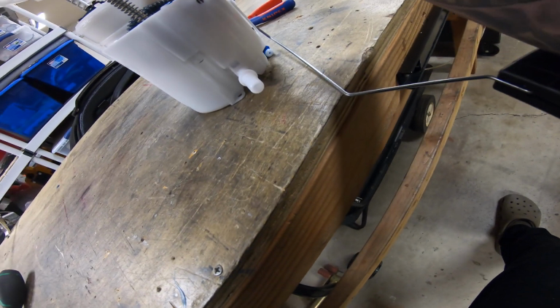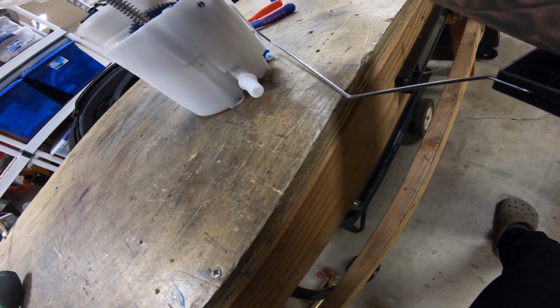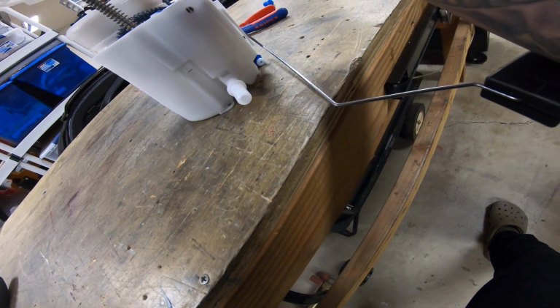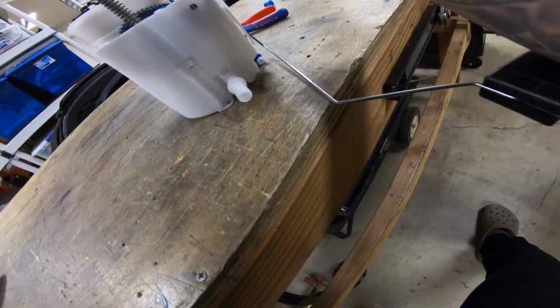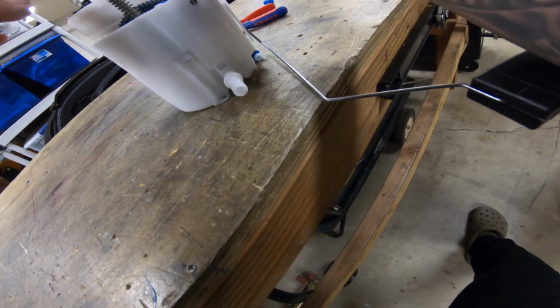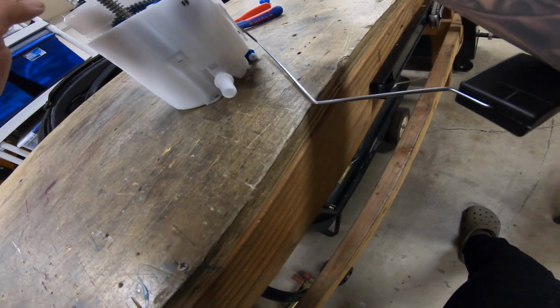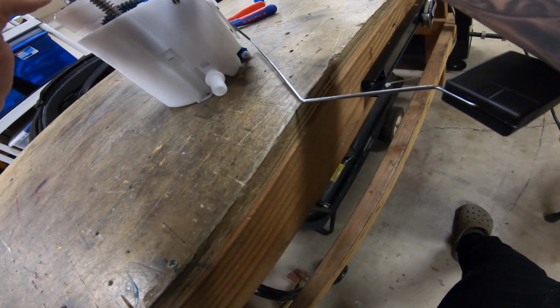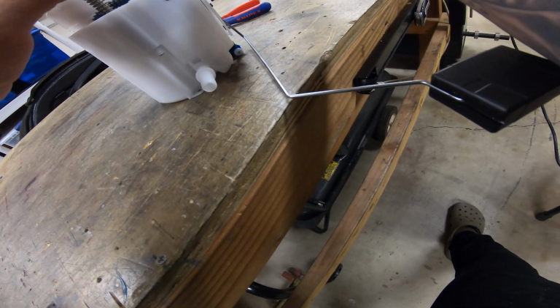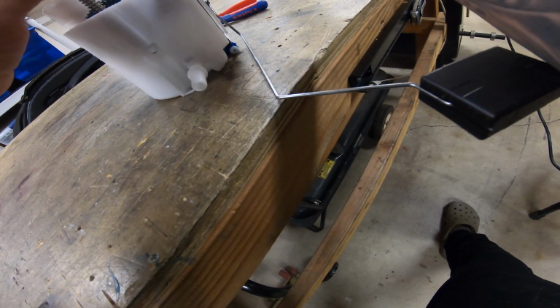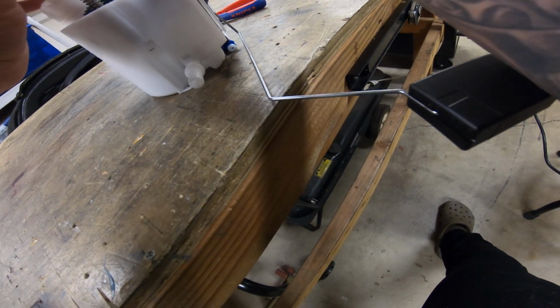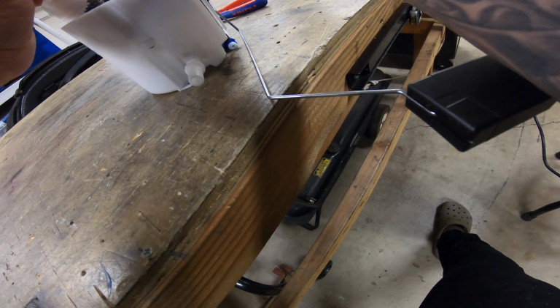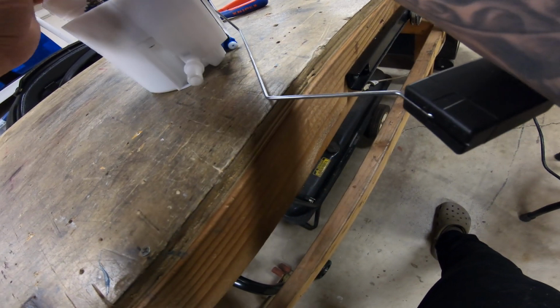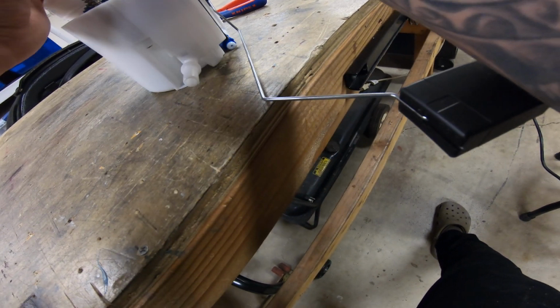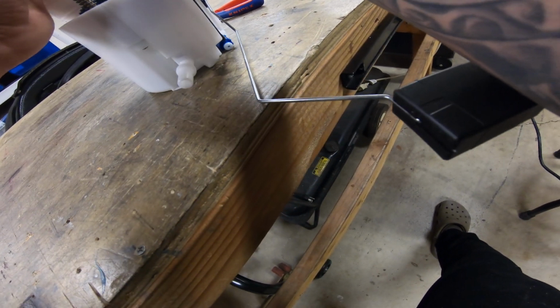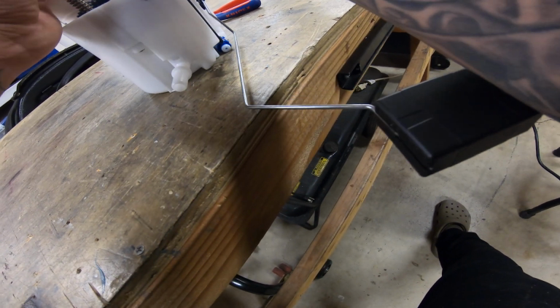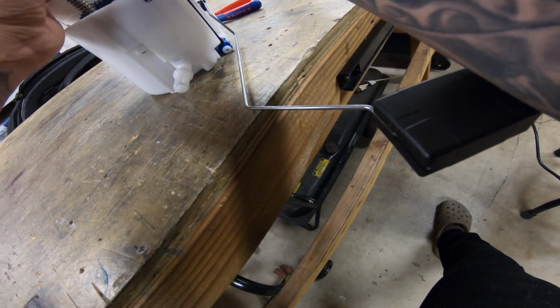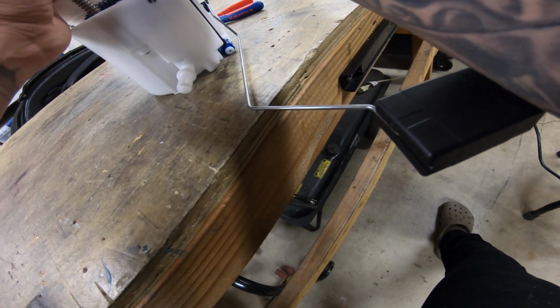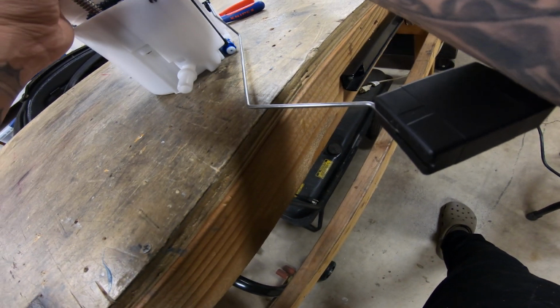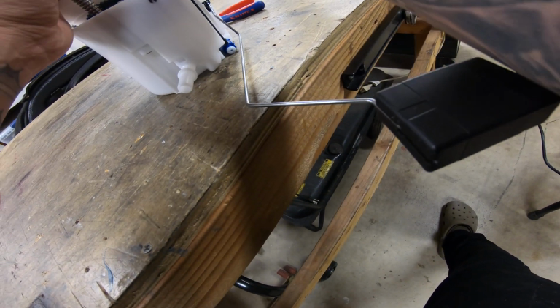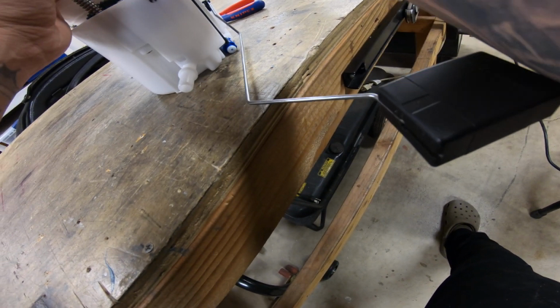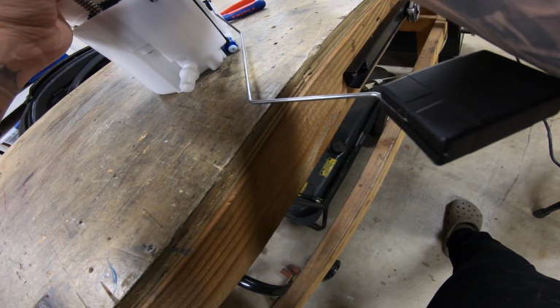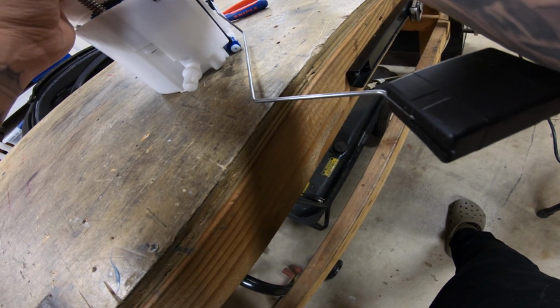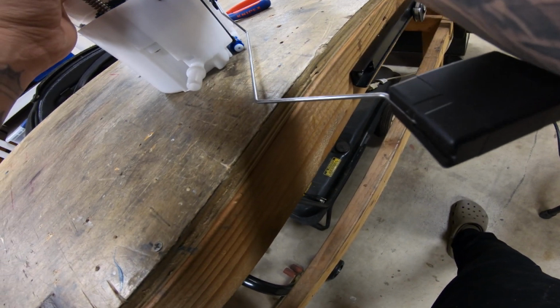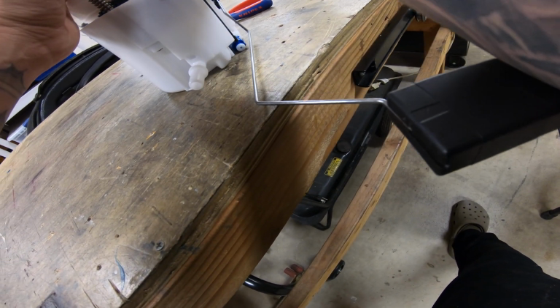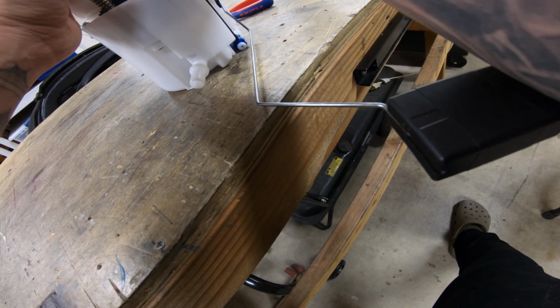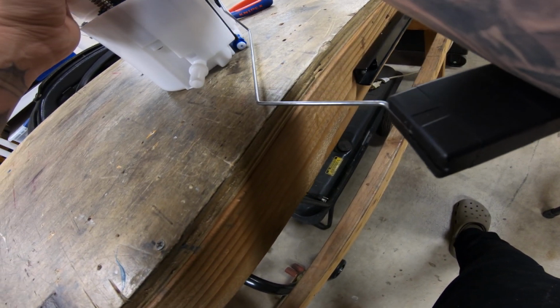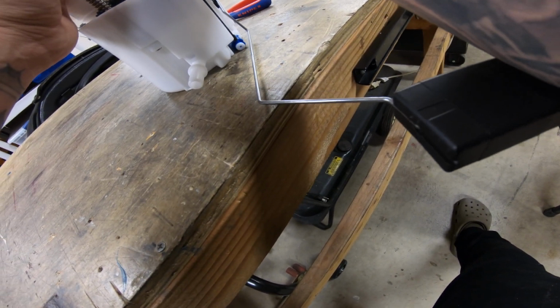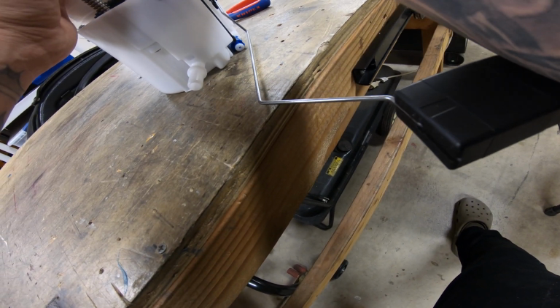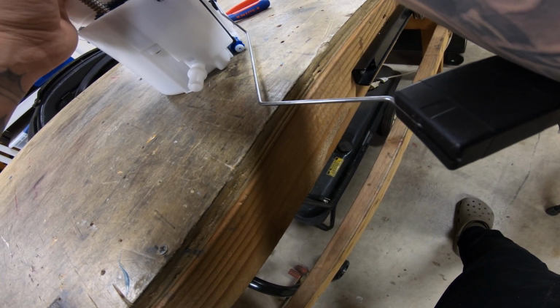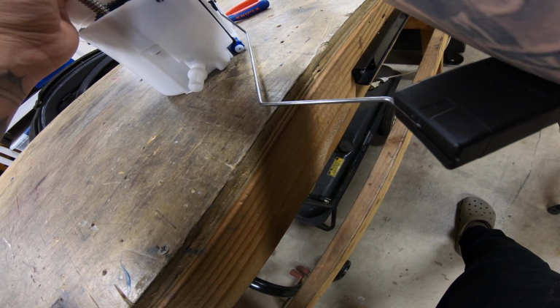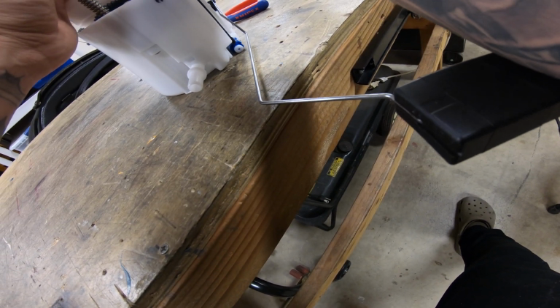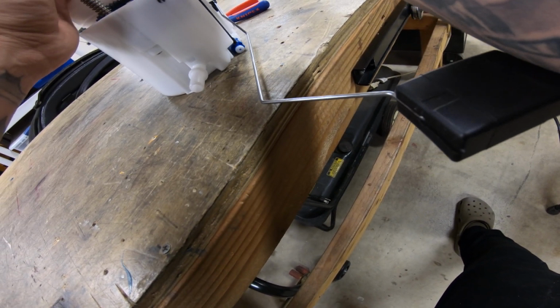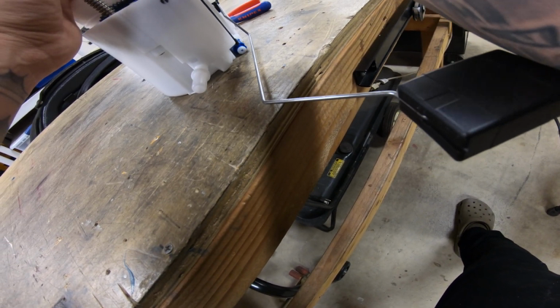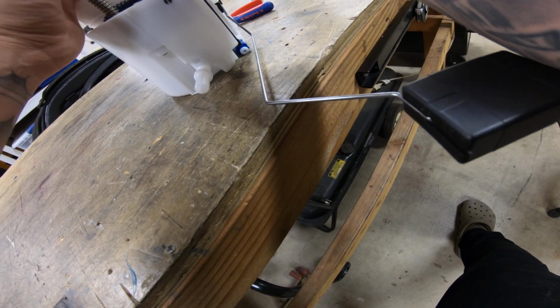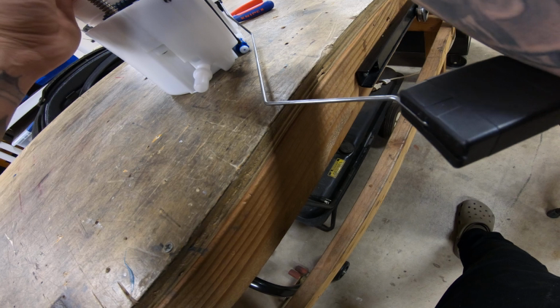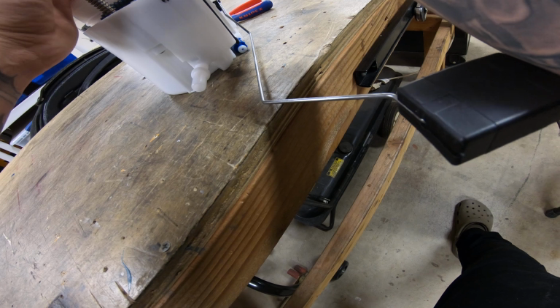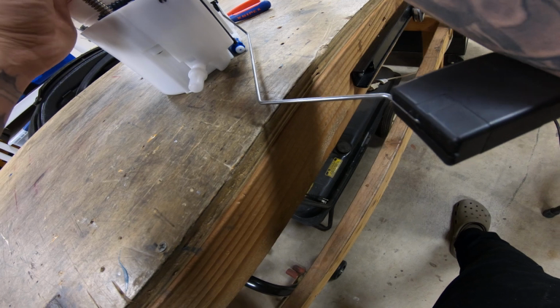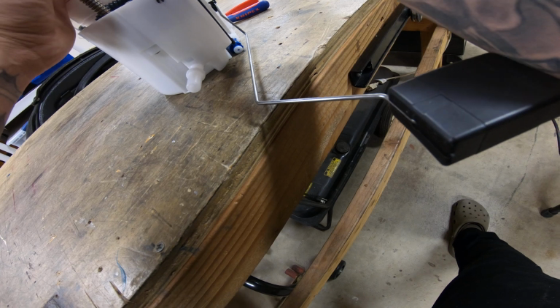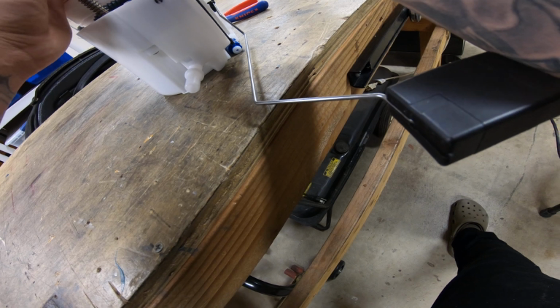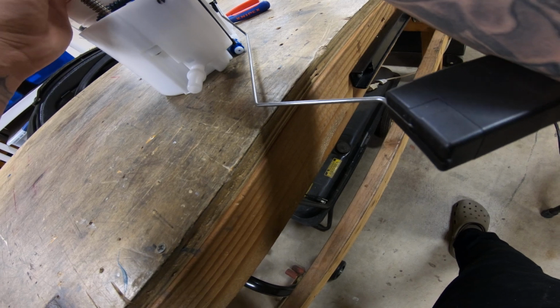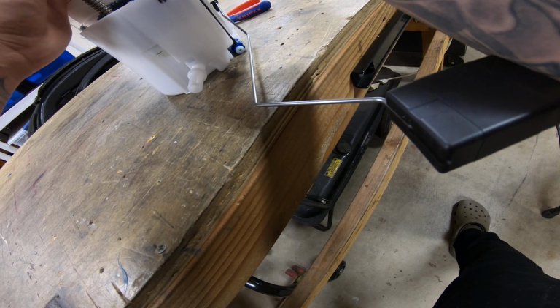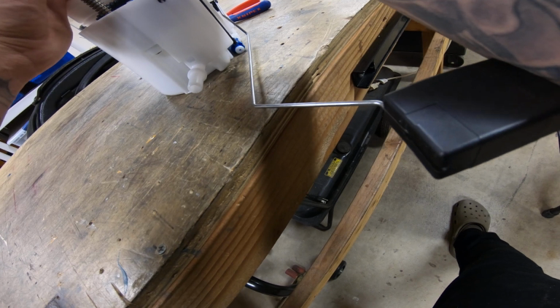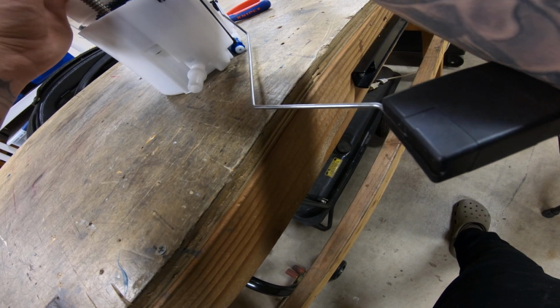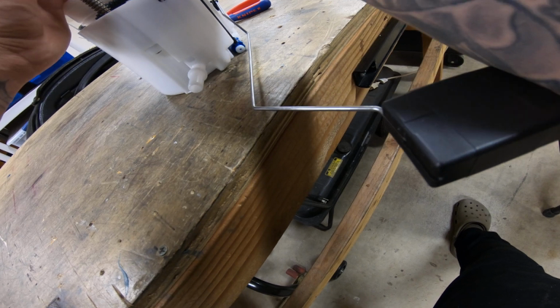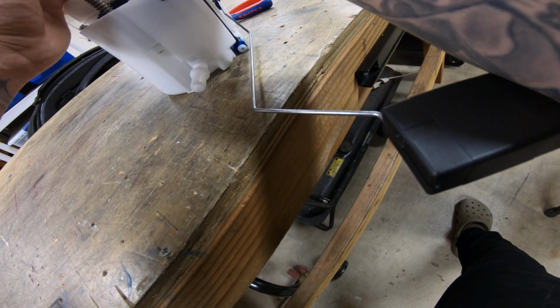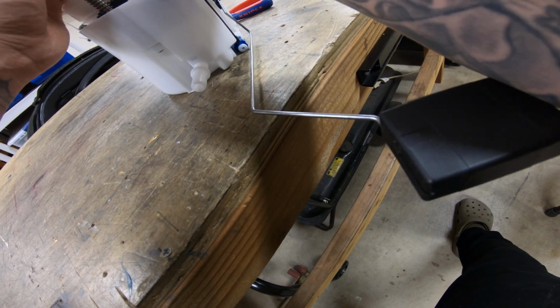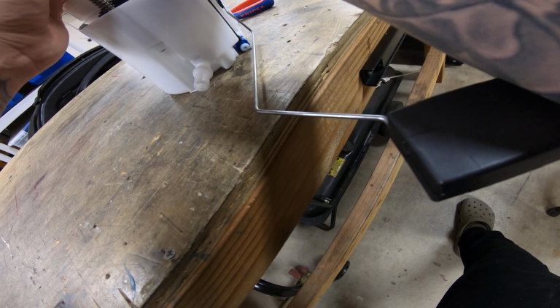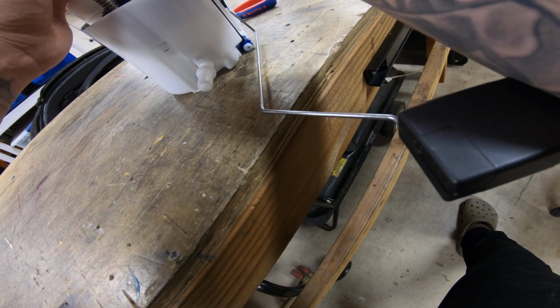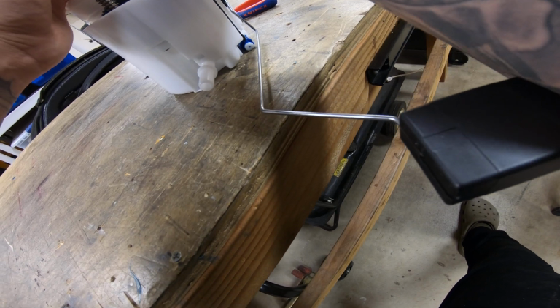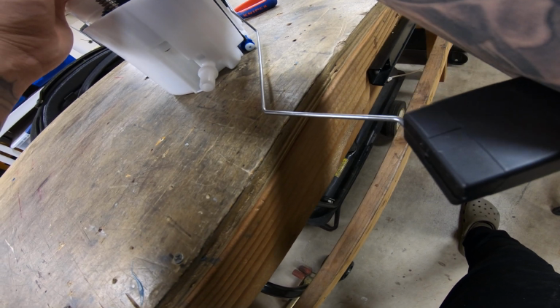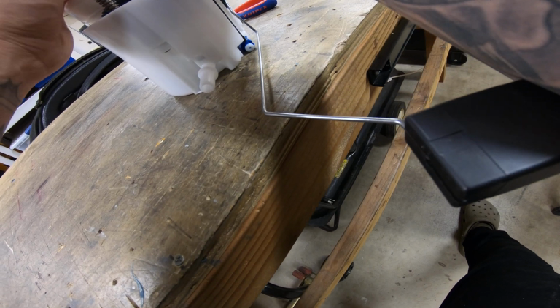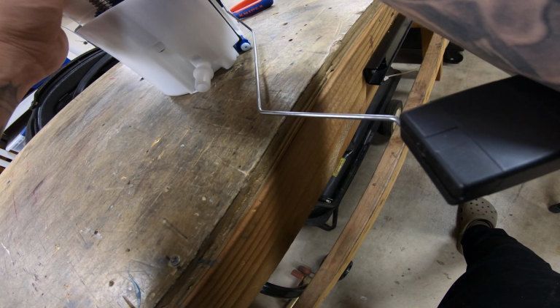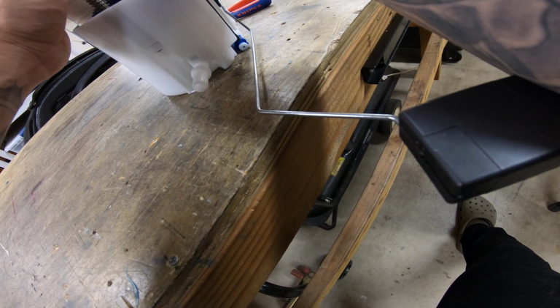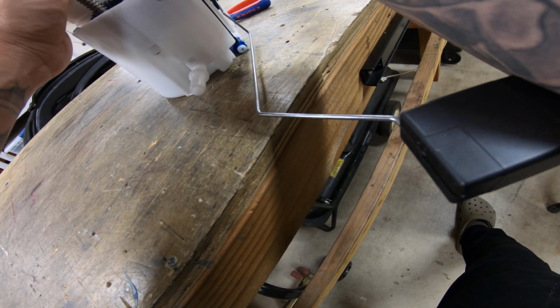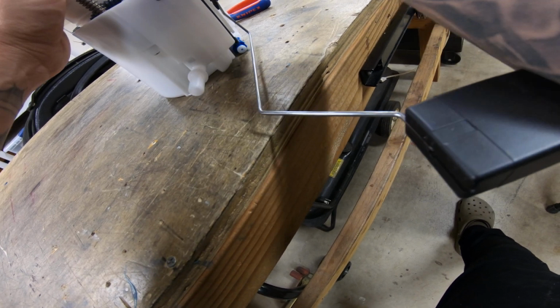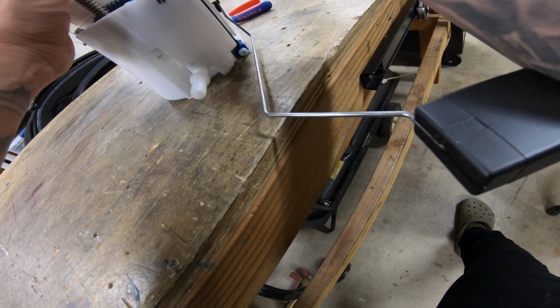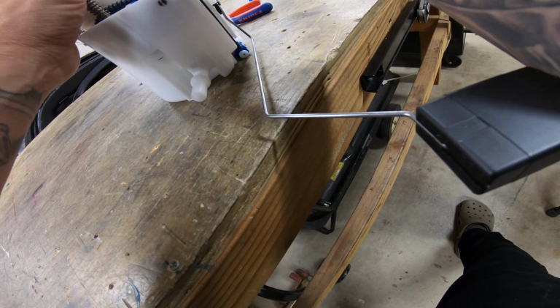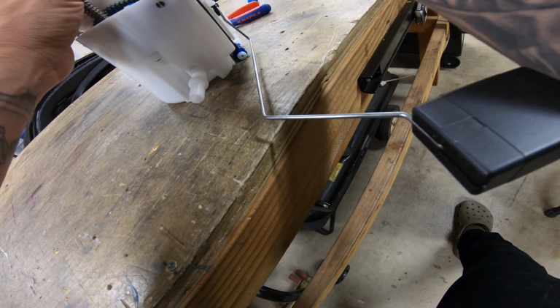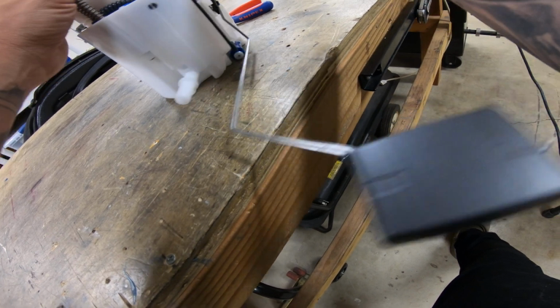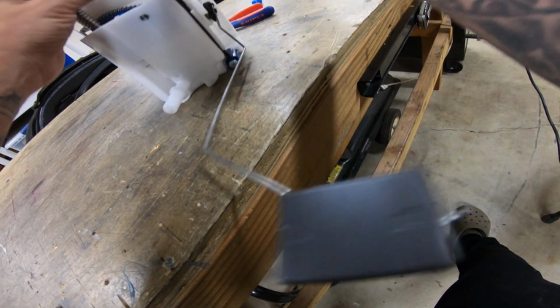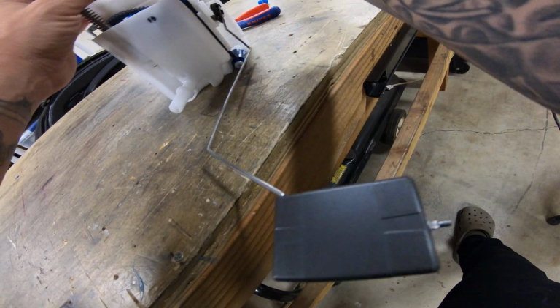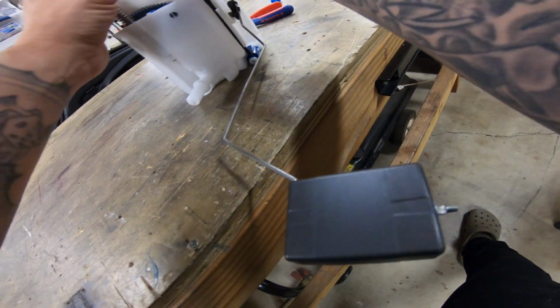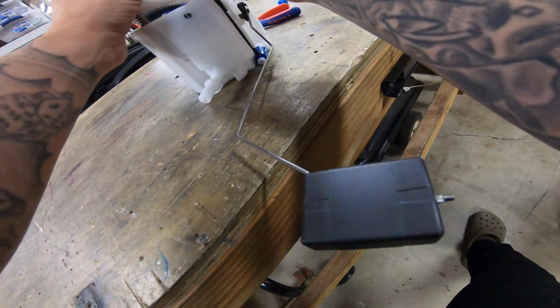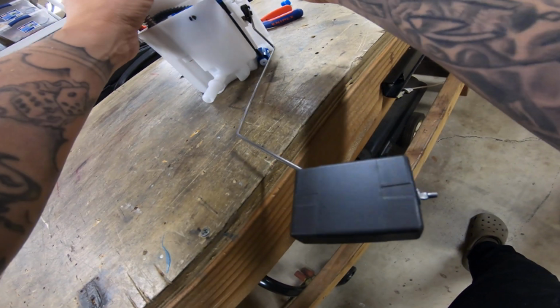I'll put these small wires in first. Let's keep that in — all right, cool.